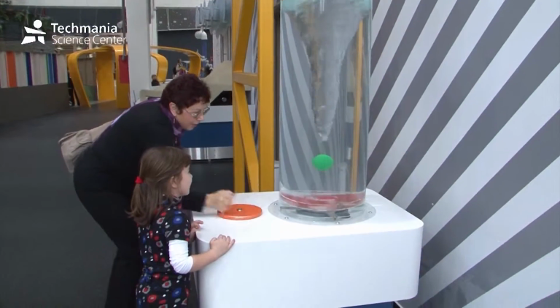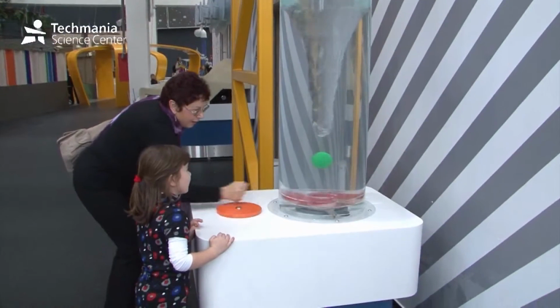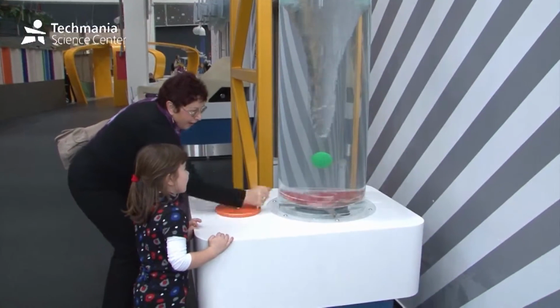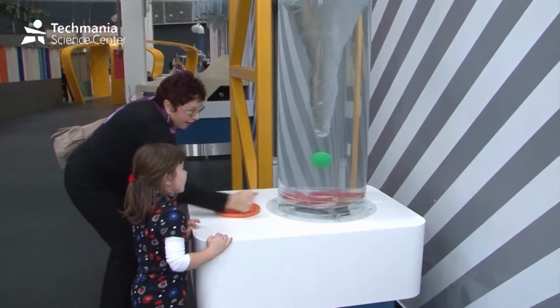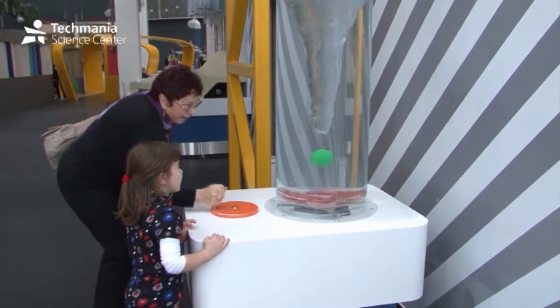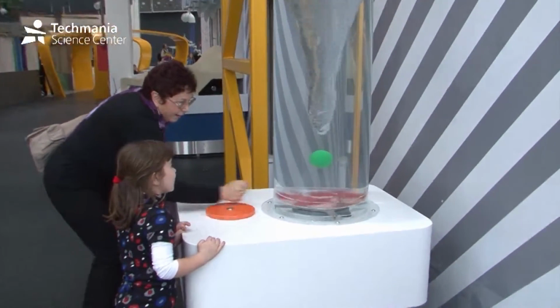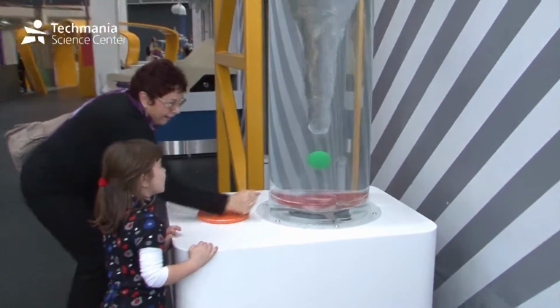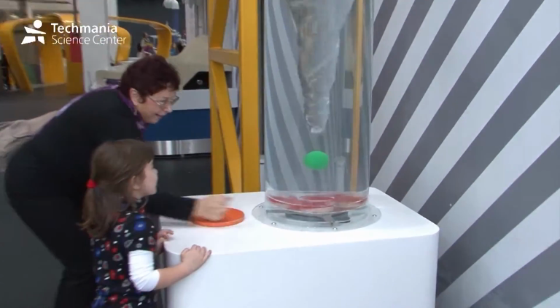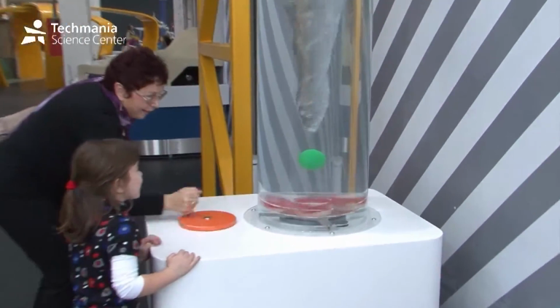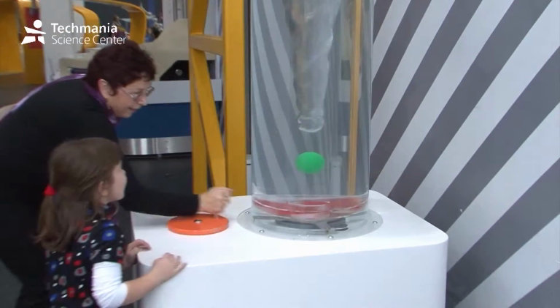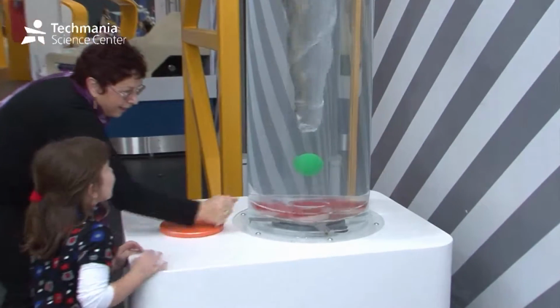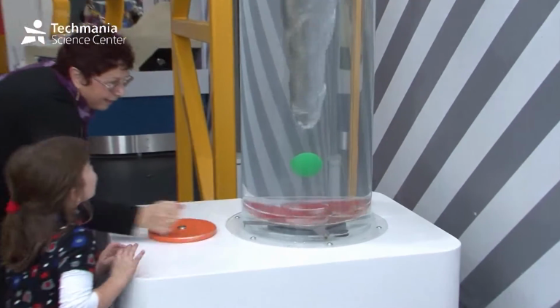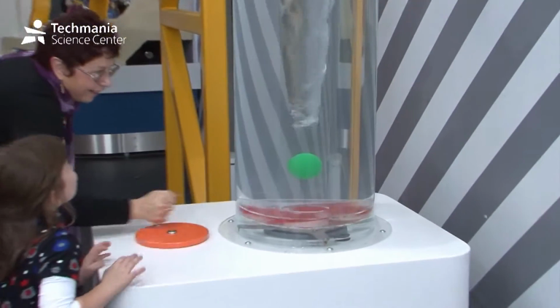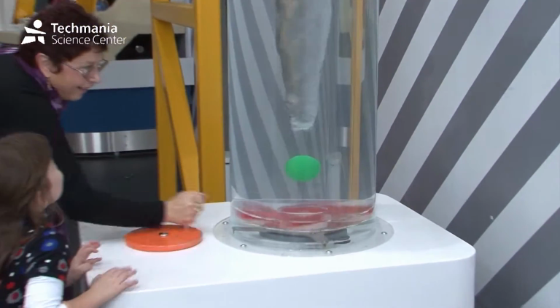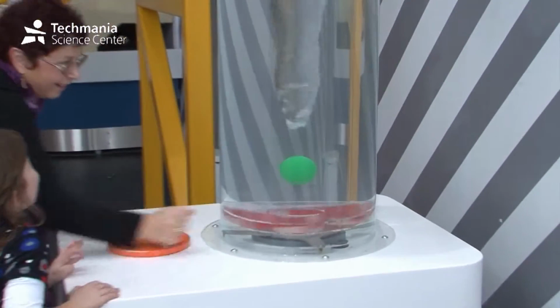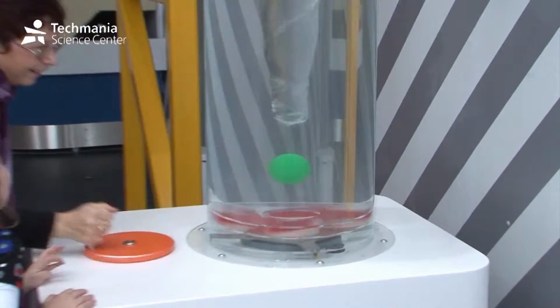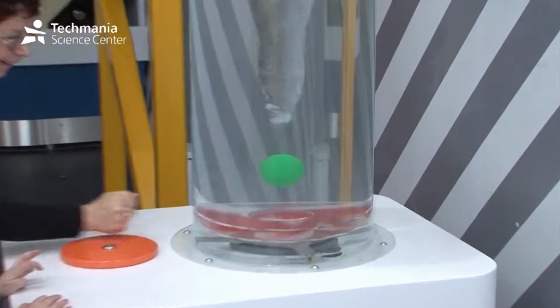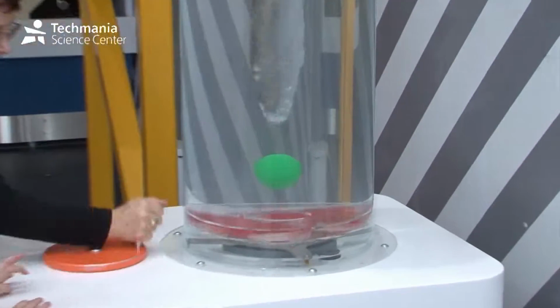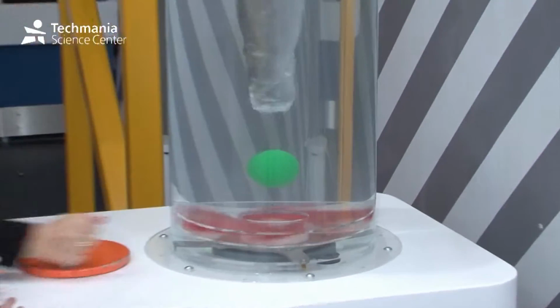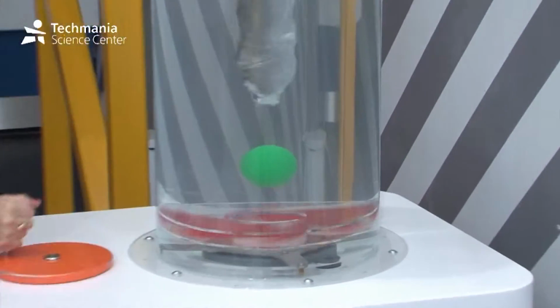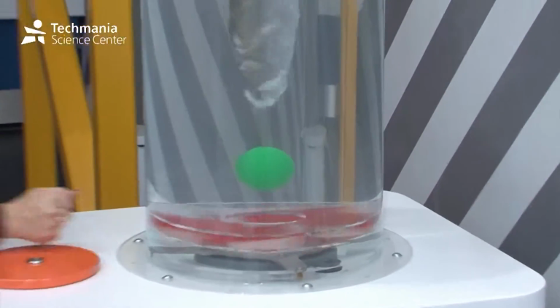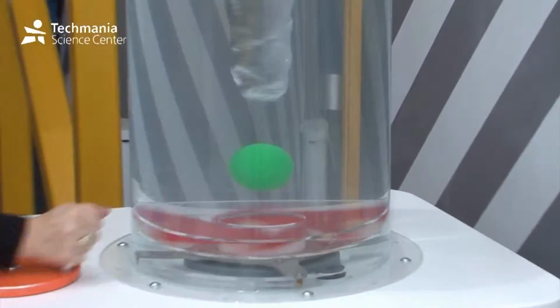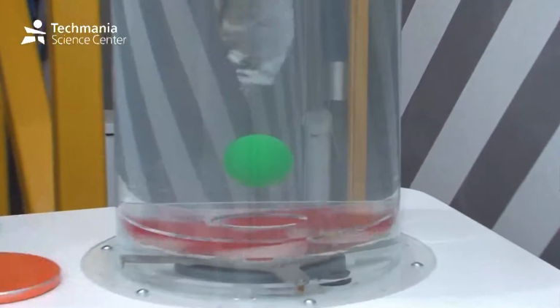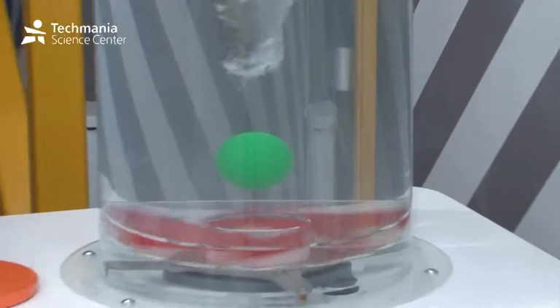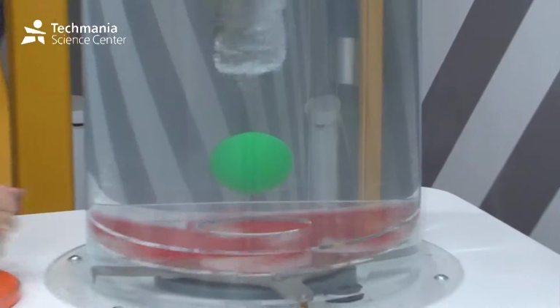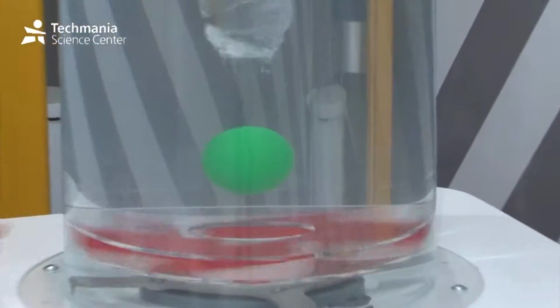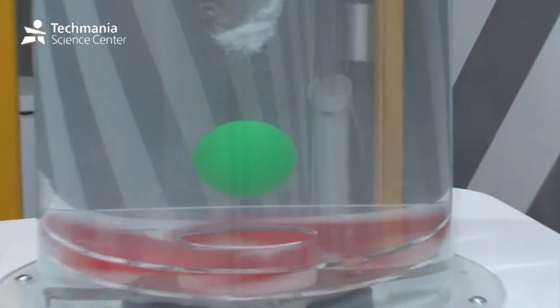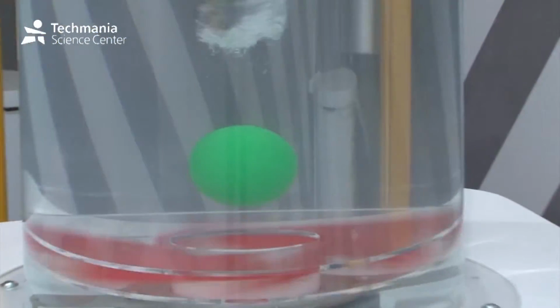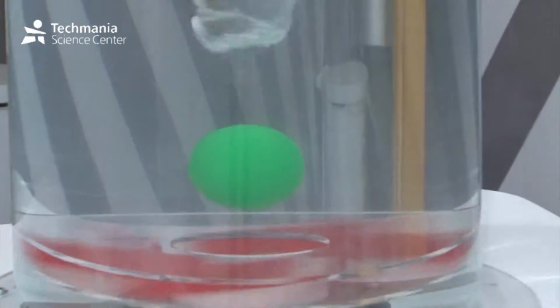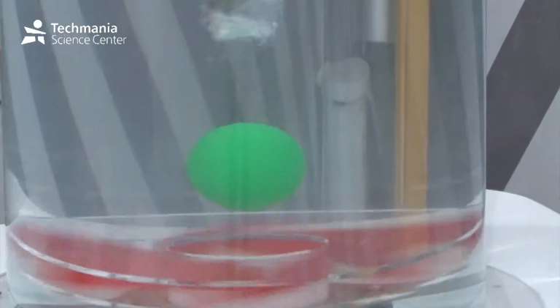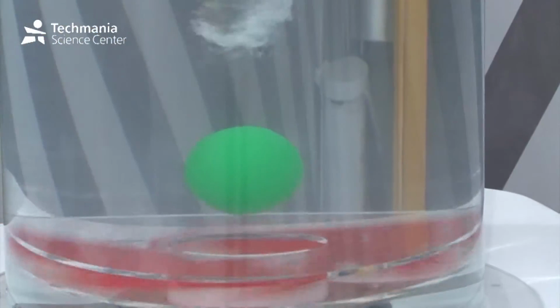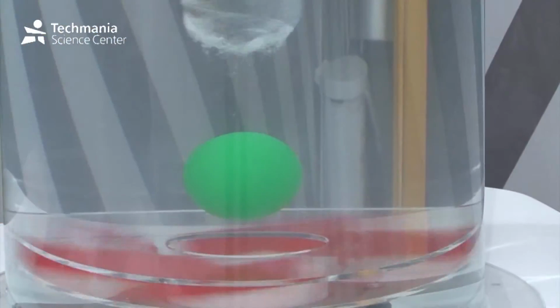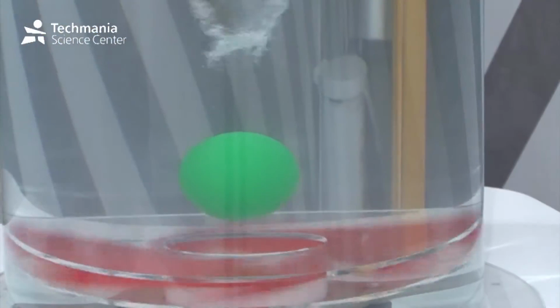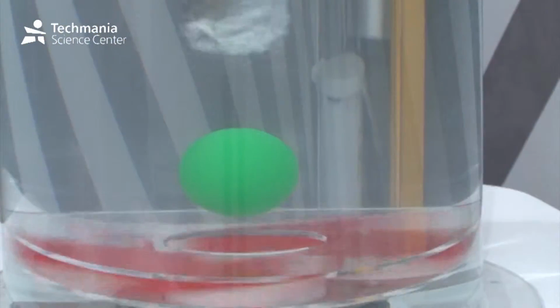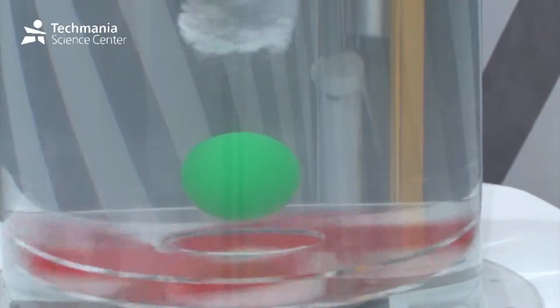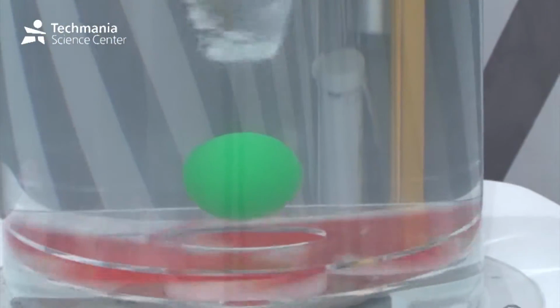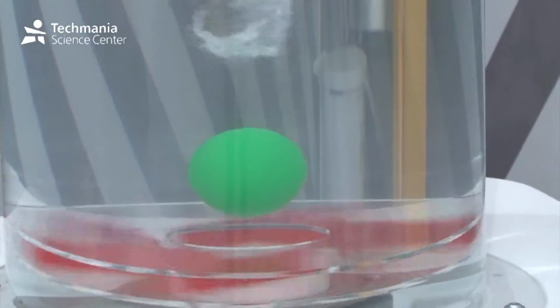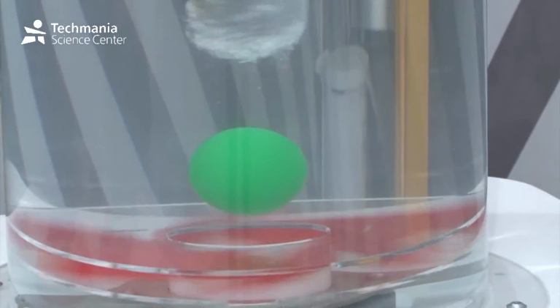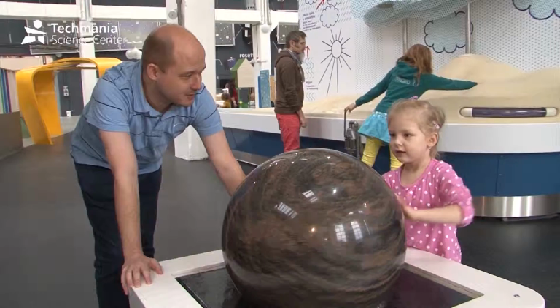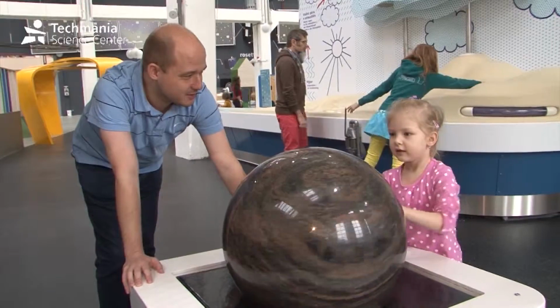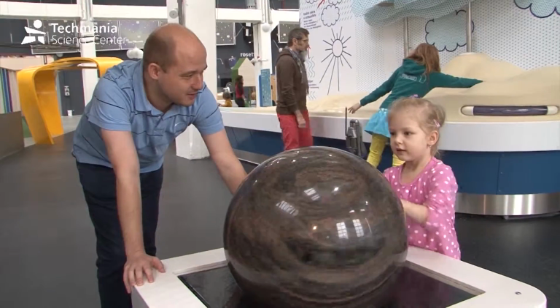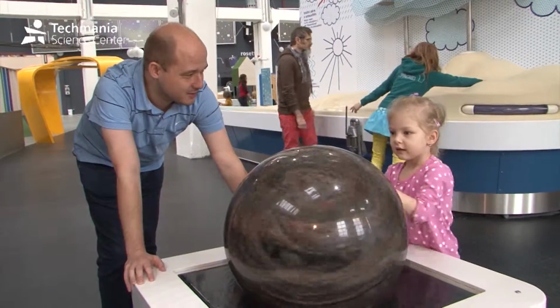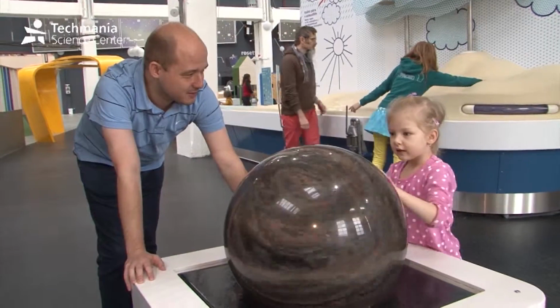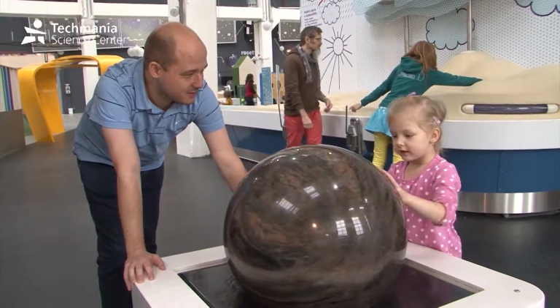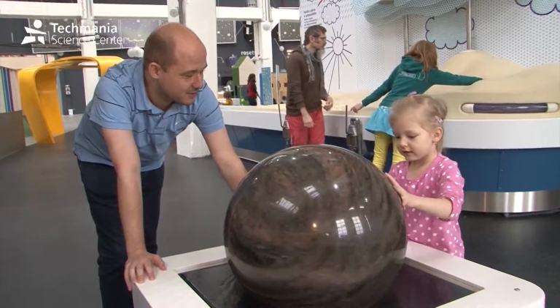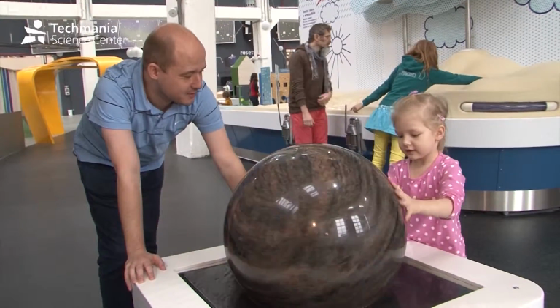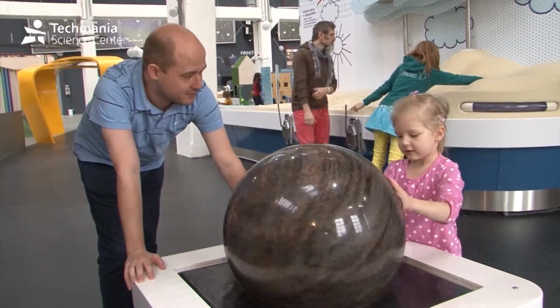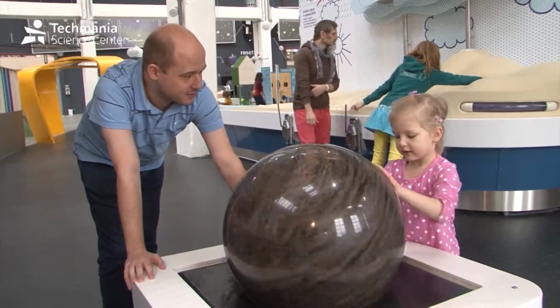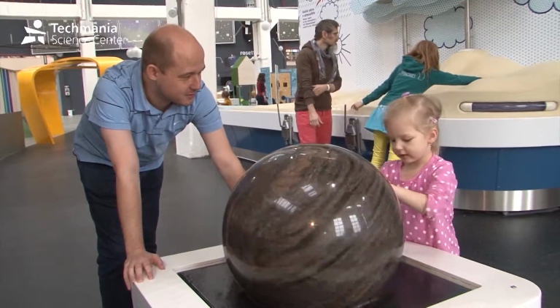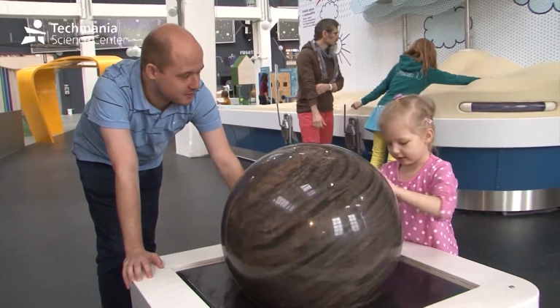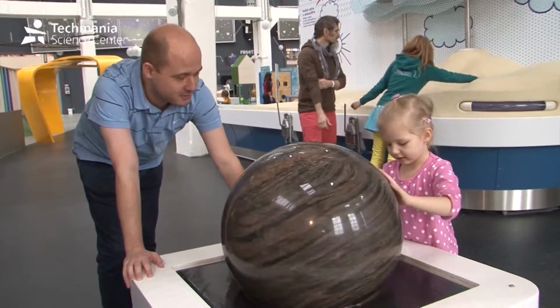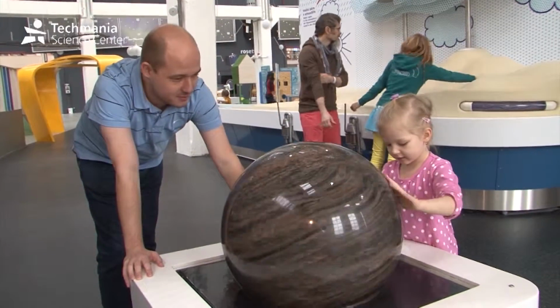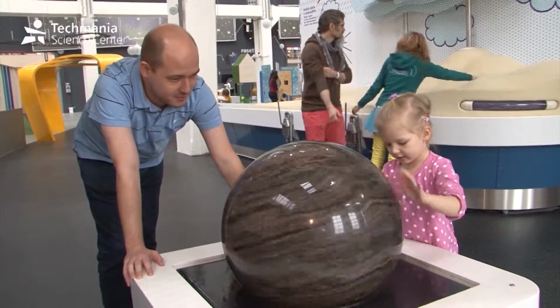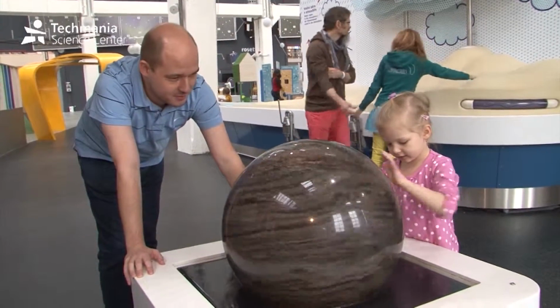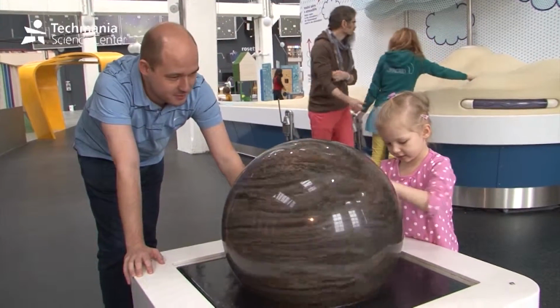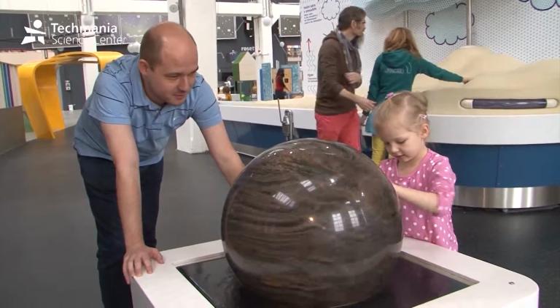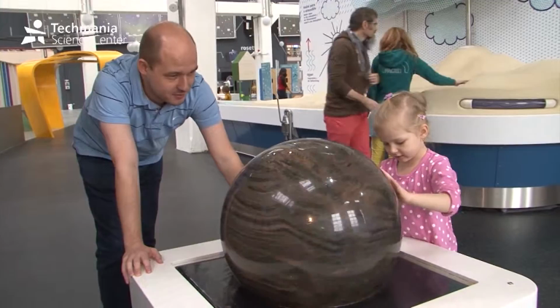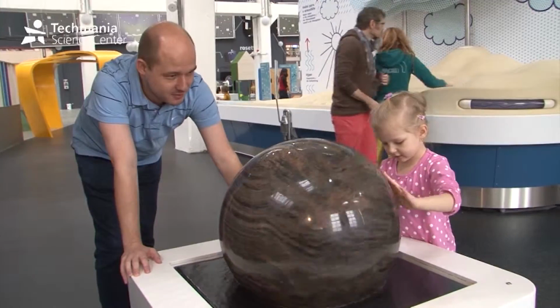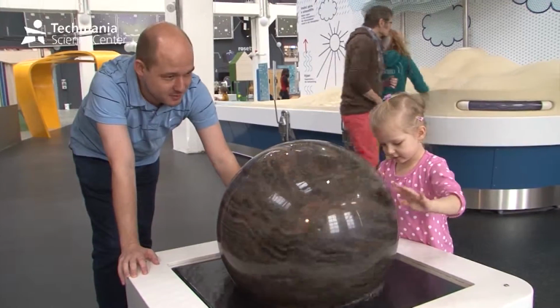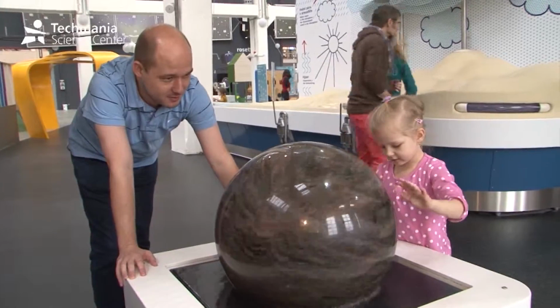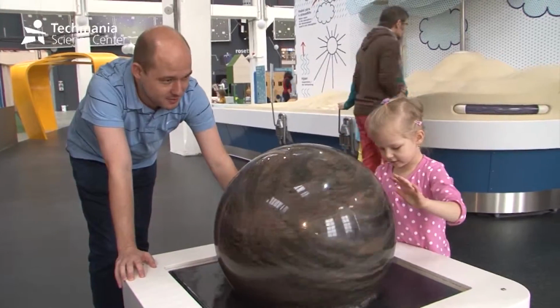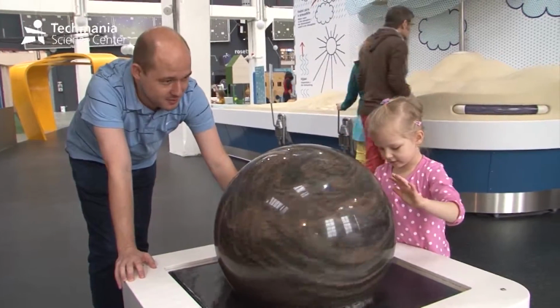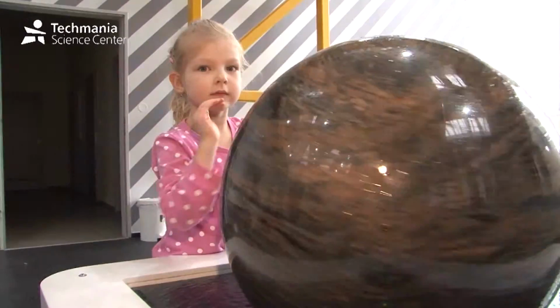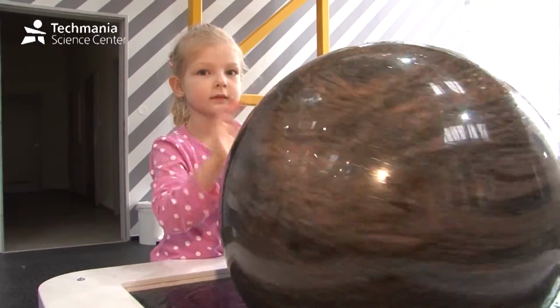You can also see what happens with the marble in a whirlpool, or you can move a heavy marble ball, thanks to water.